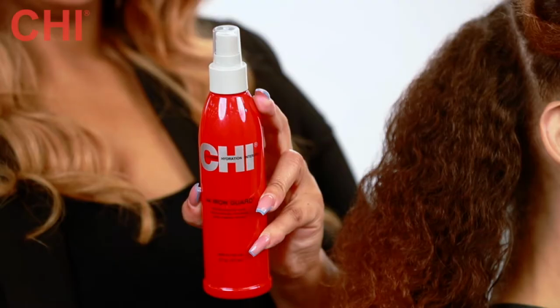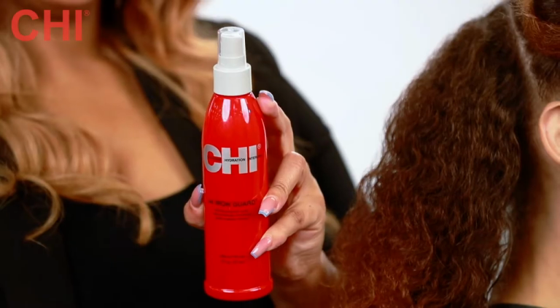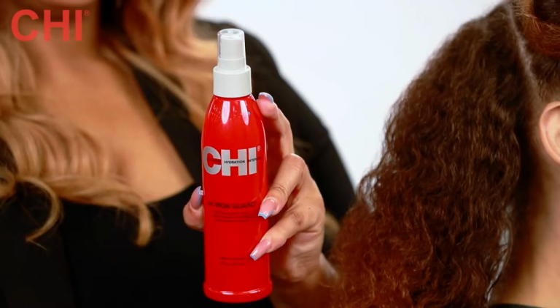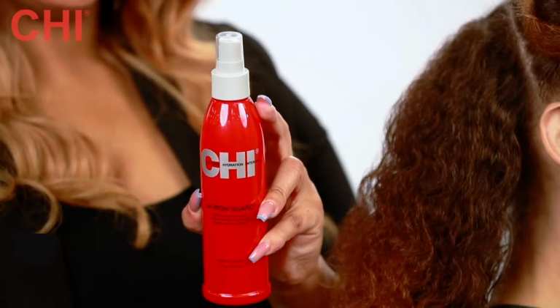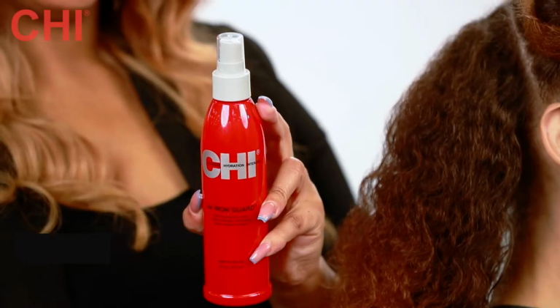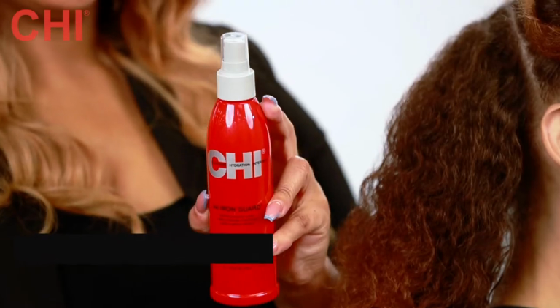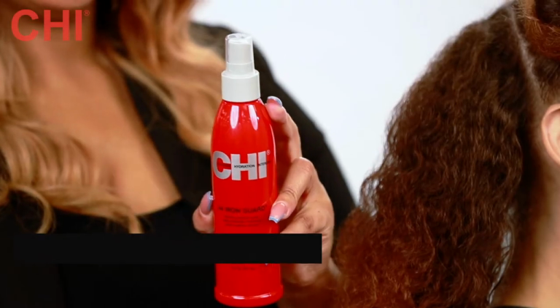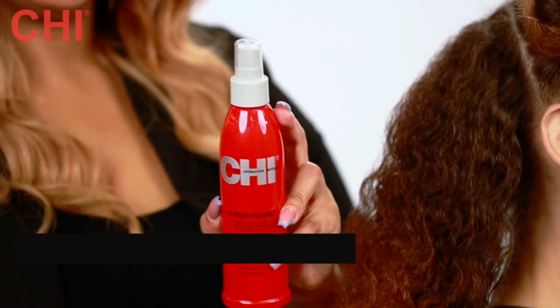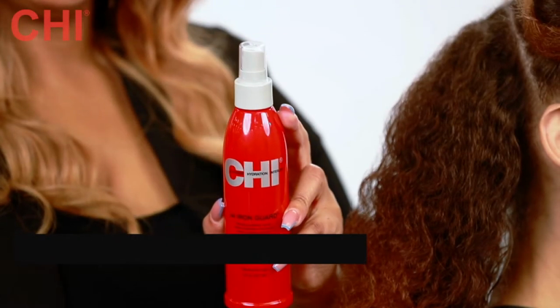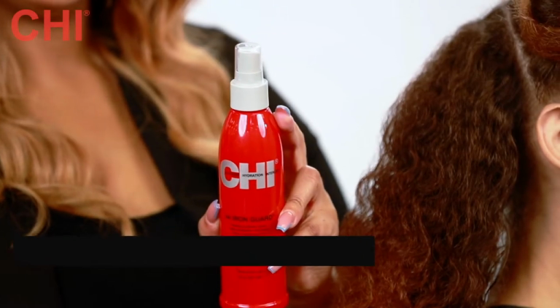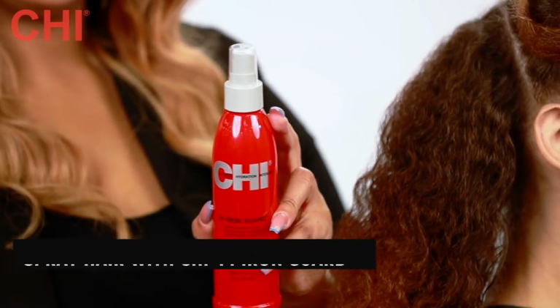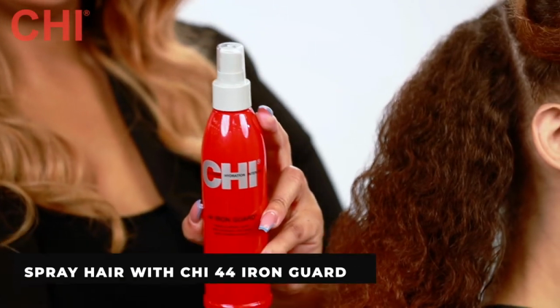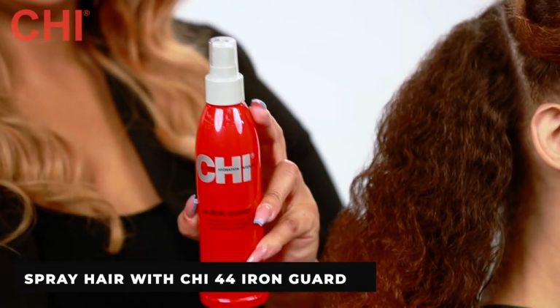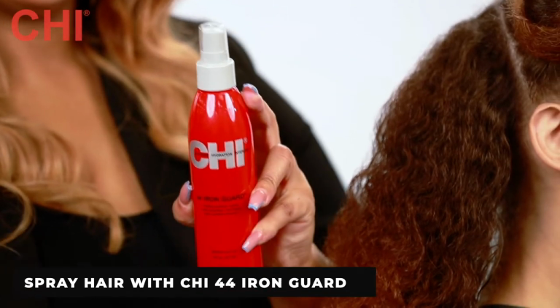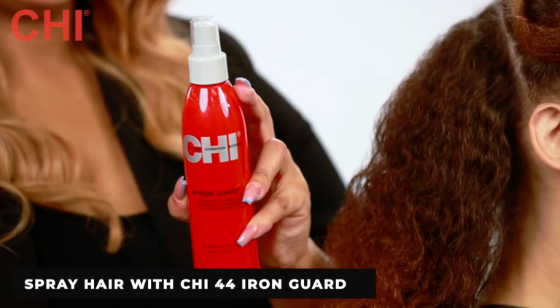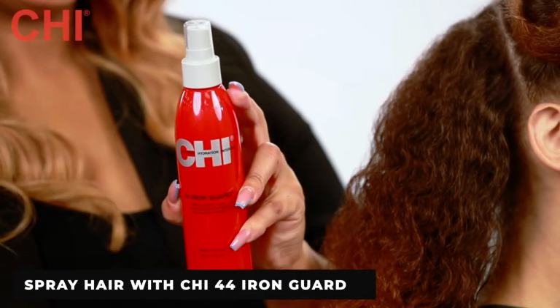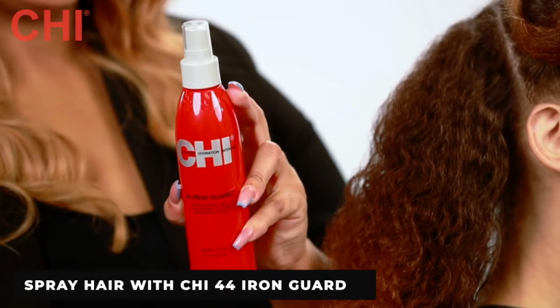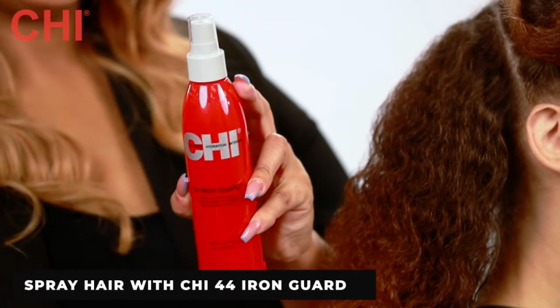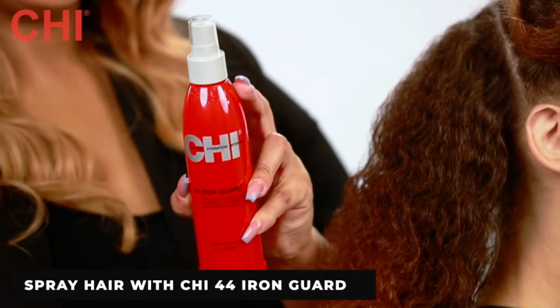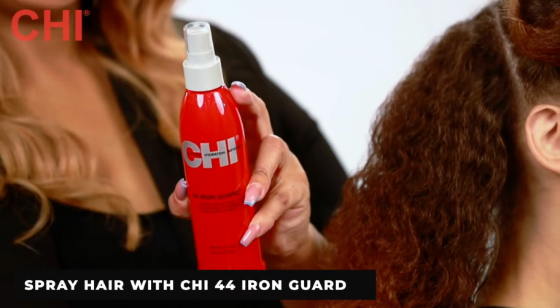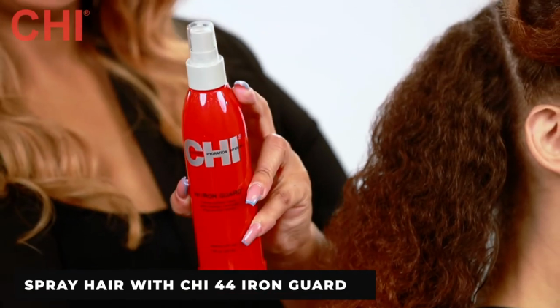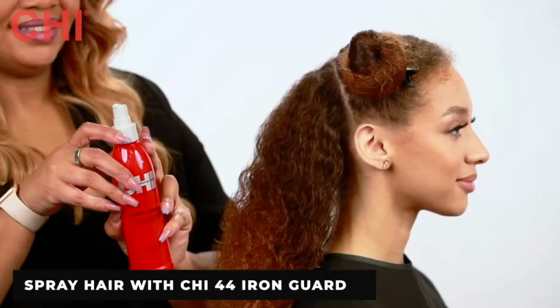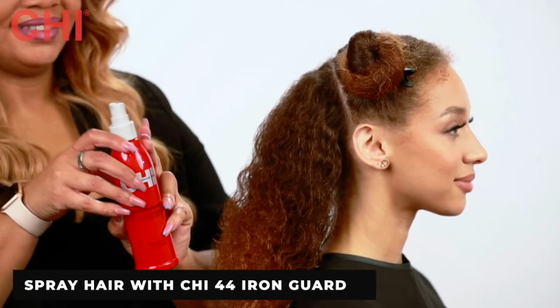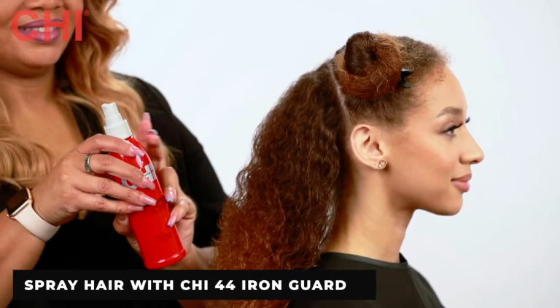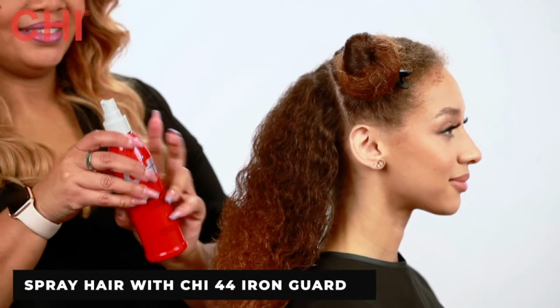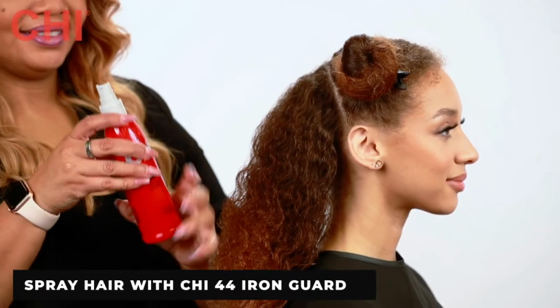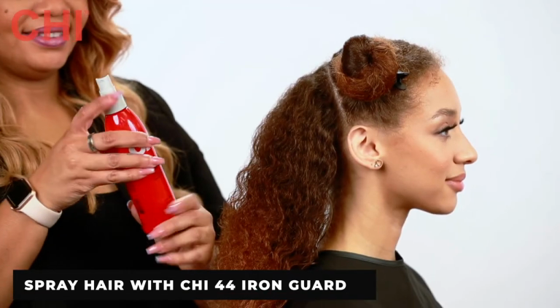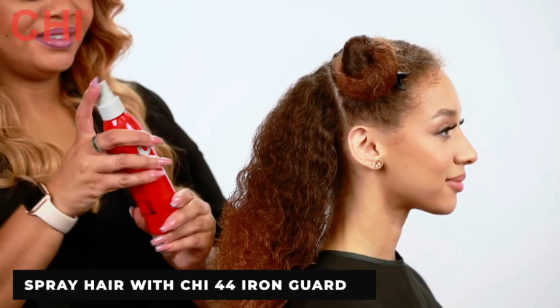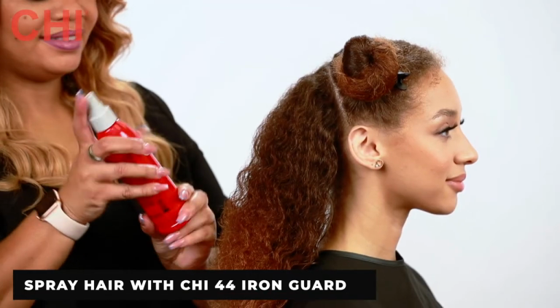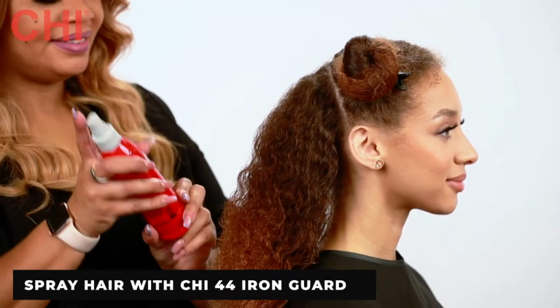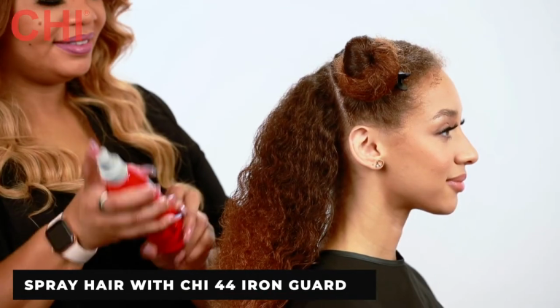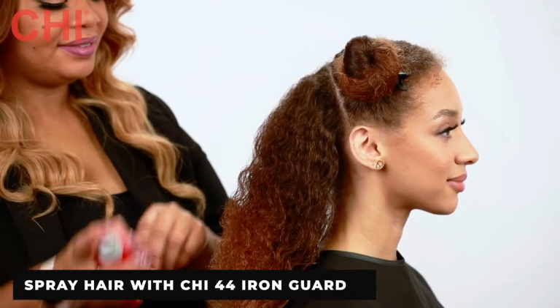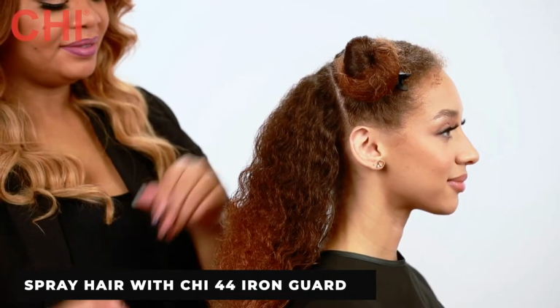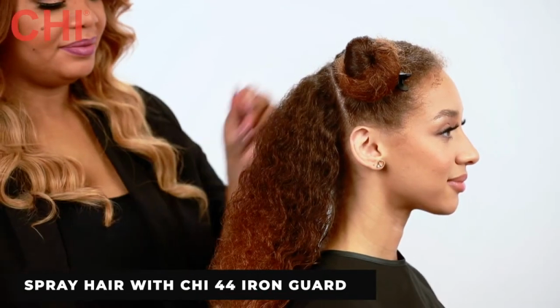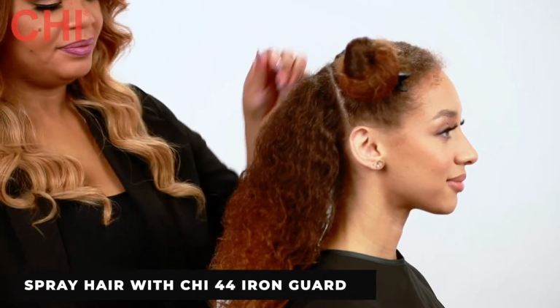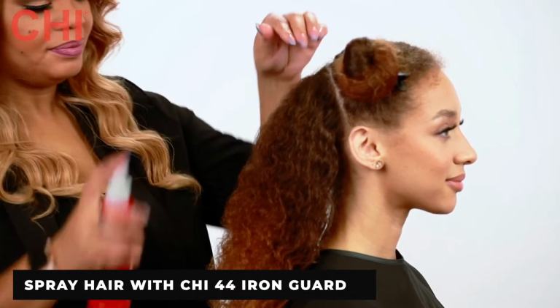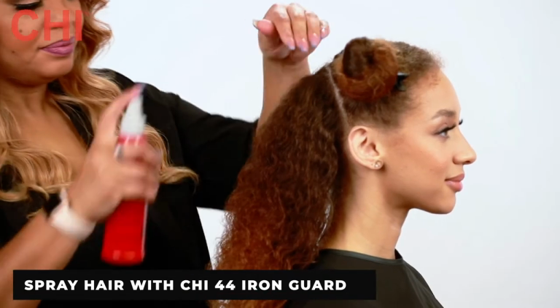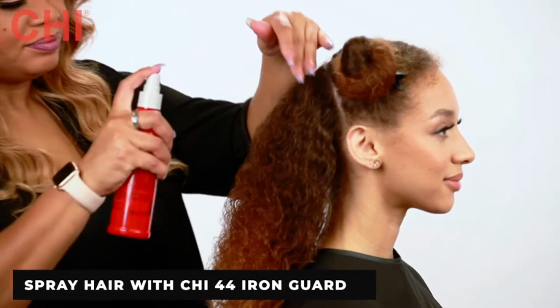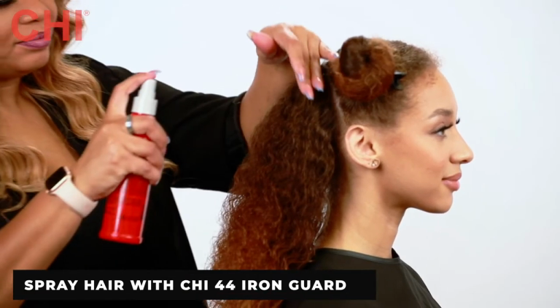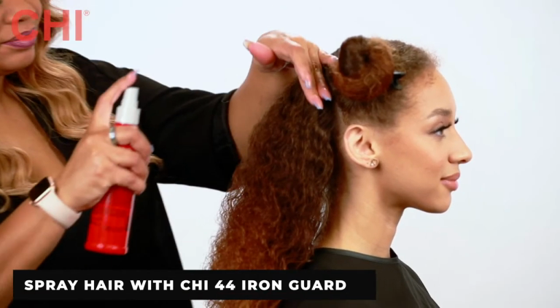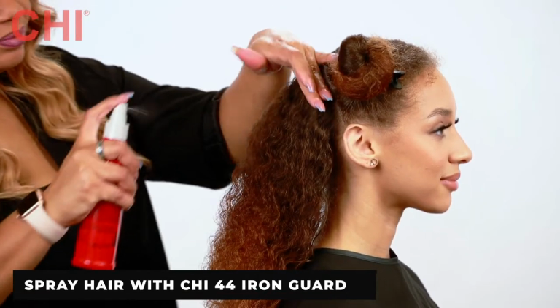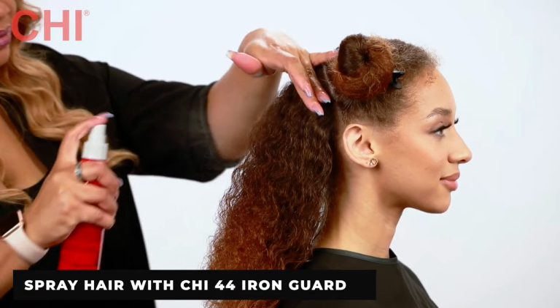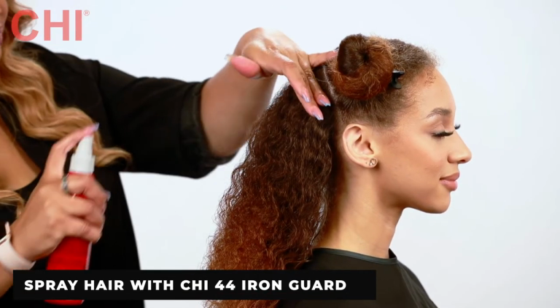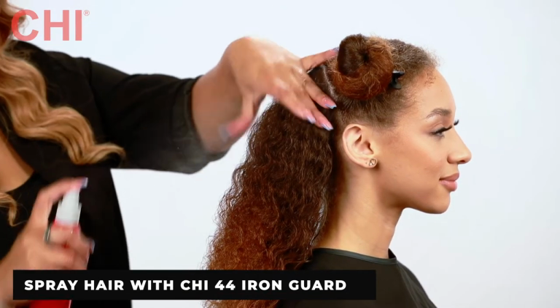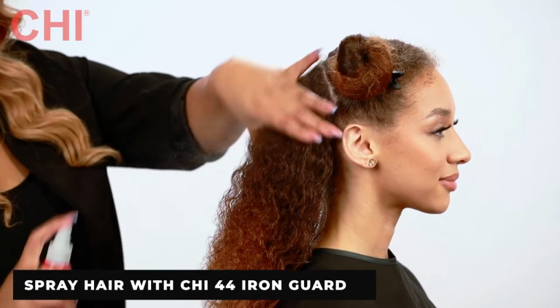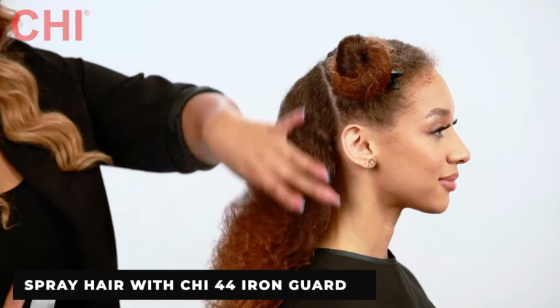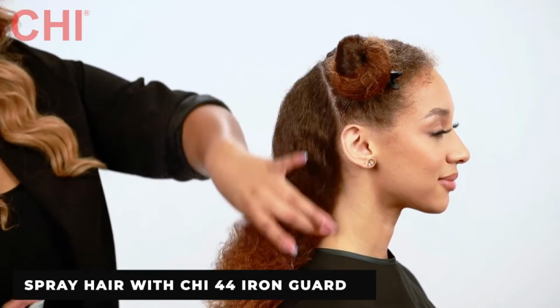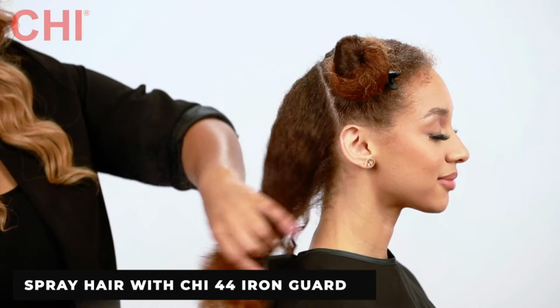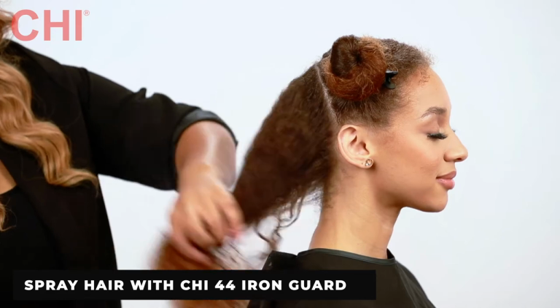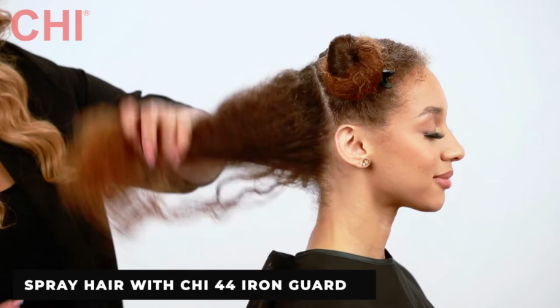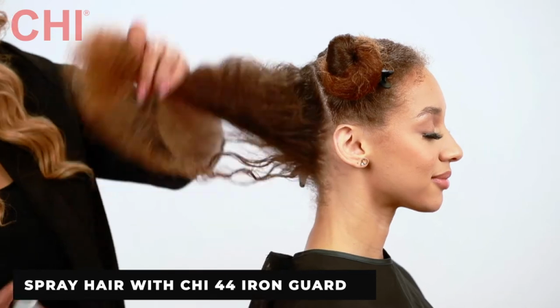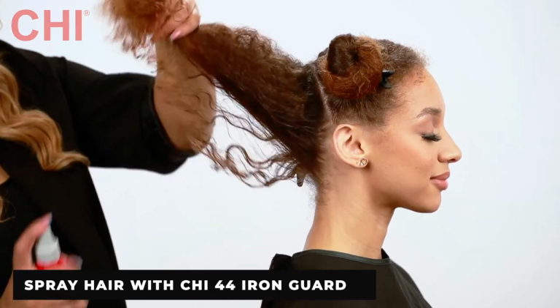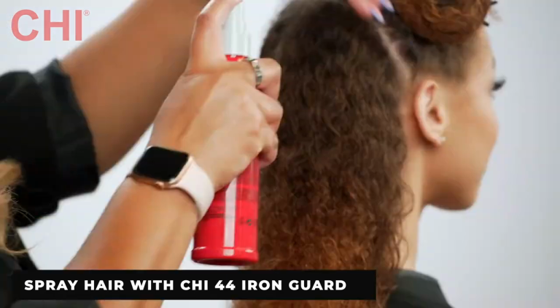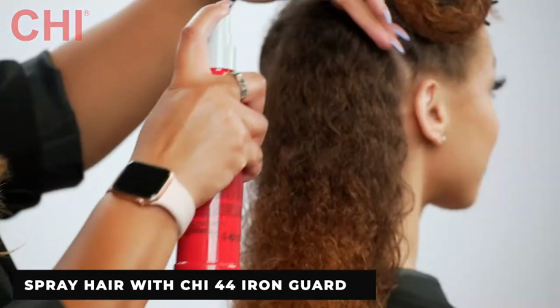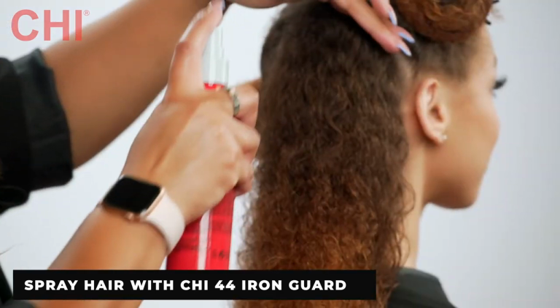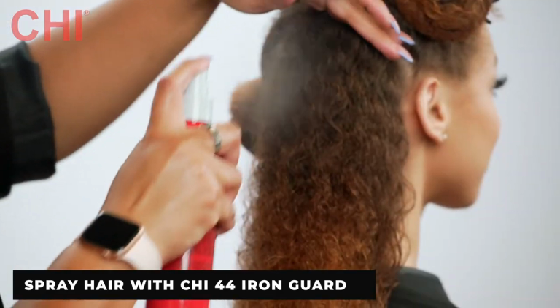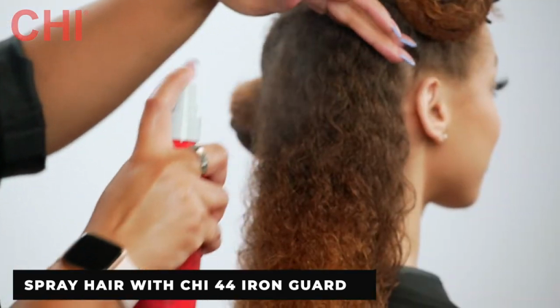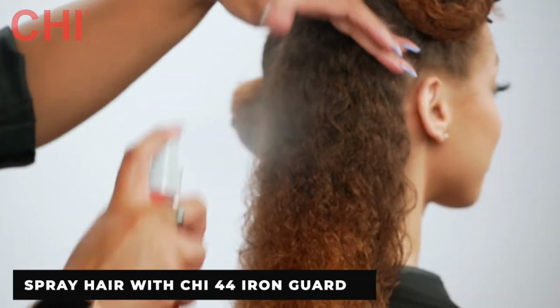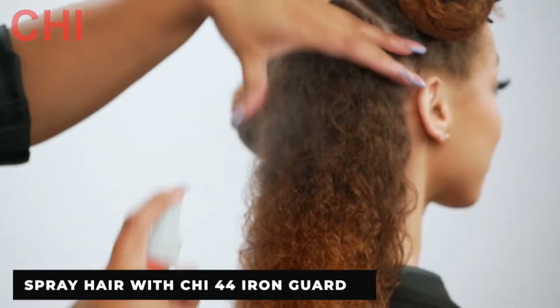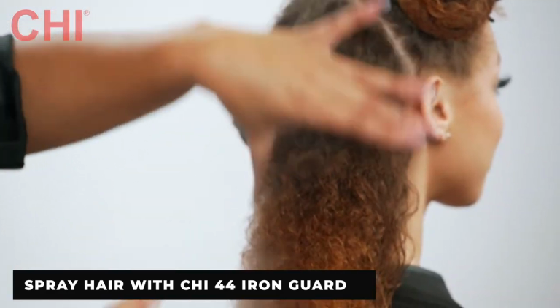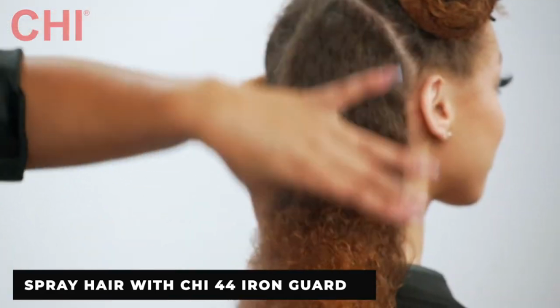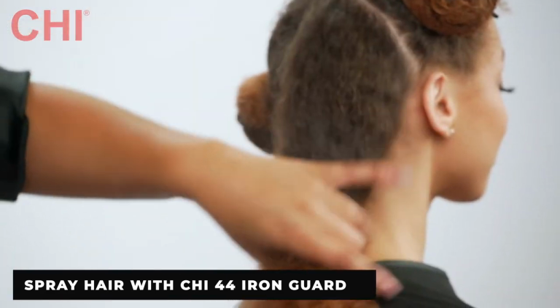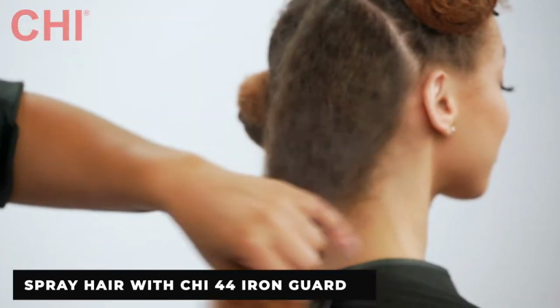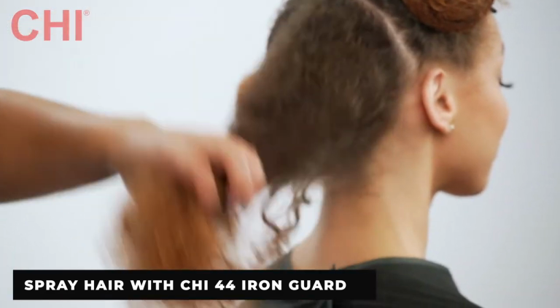Next, as I take the hair down in sections, I spray with our Chi 44 Iron Guard to protect her hair from heat damage.